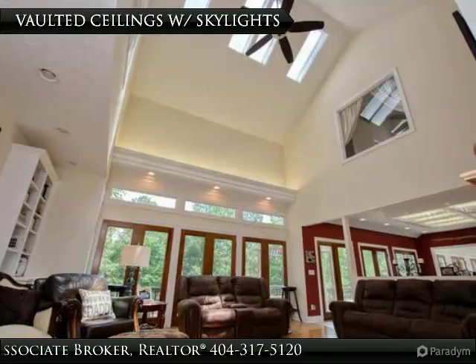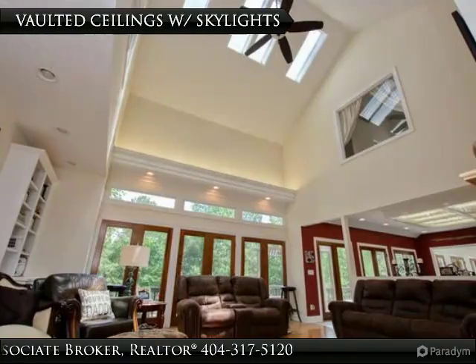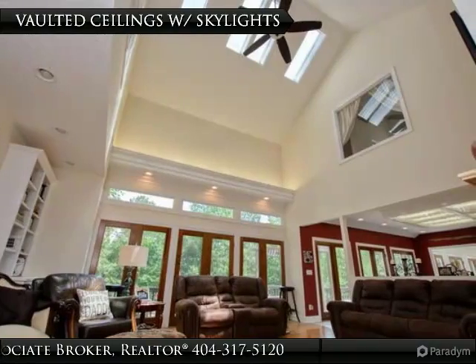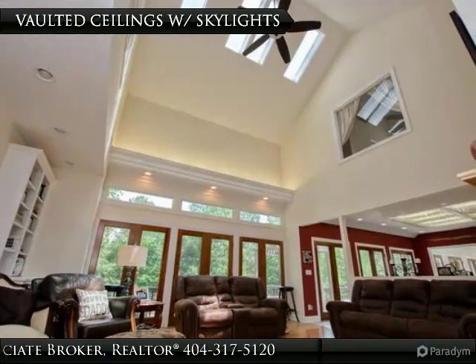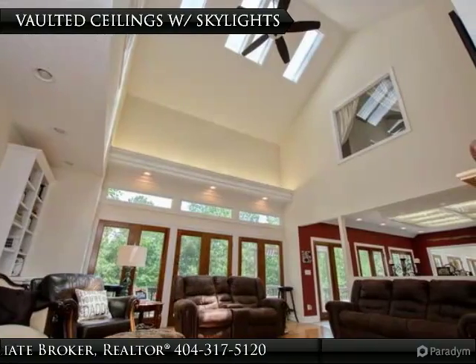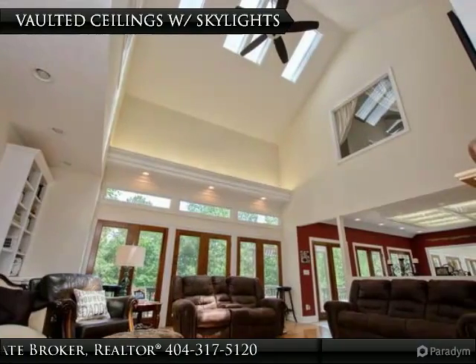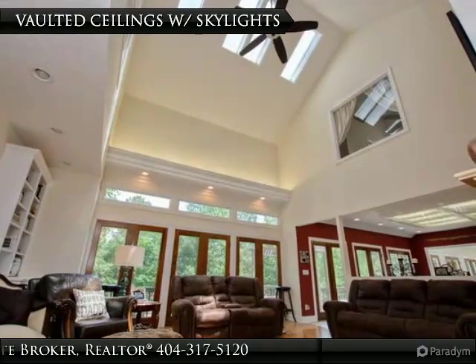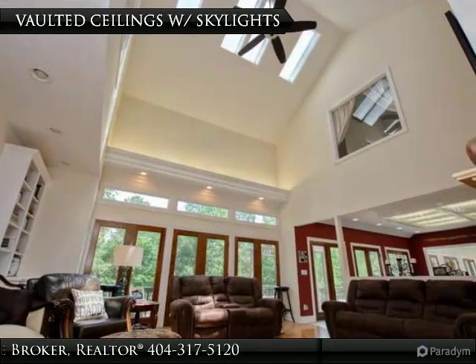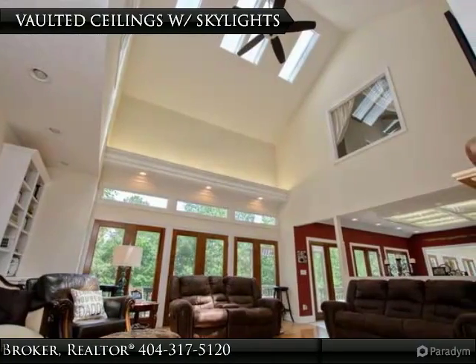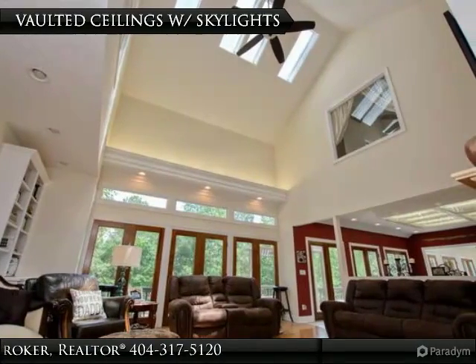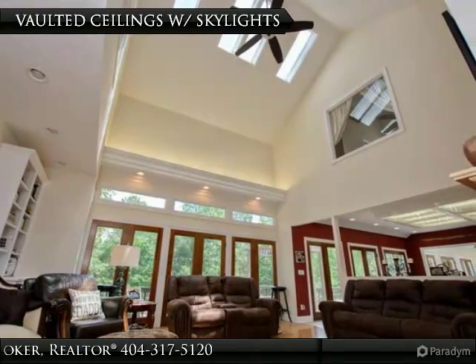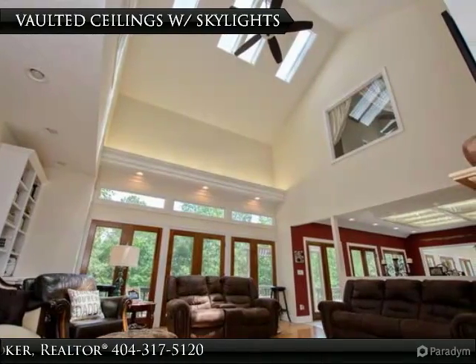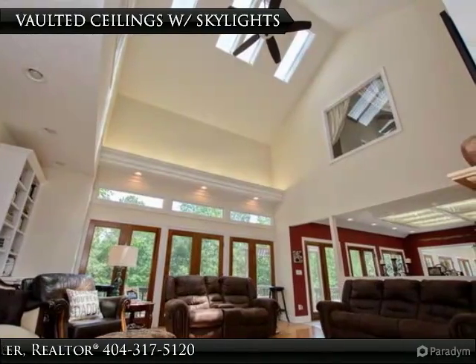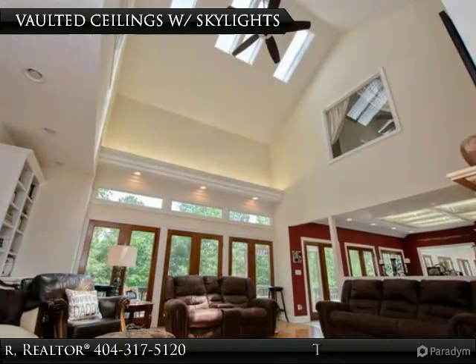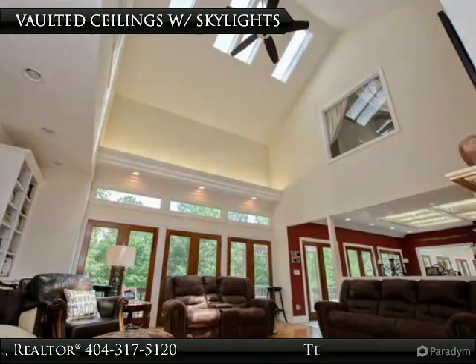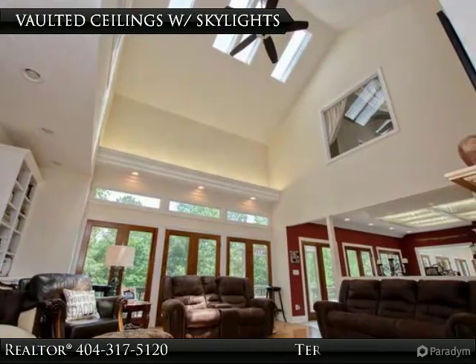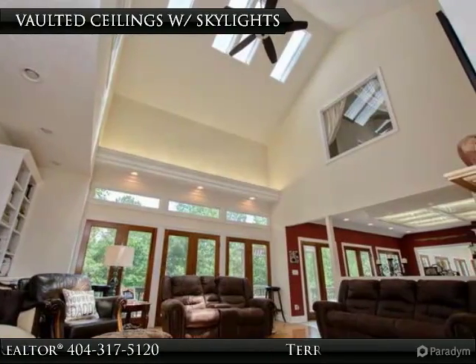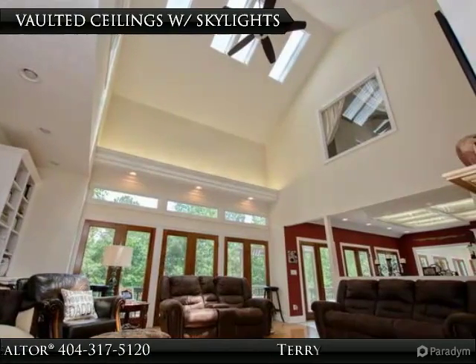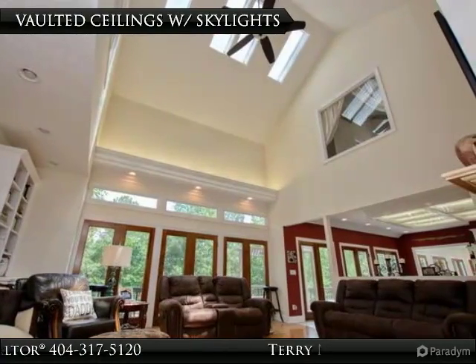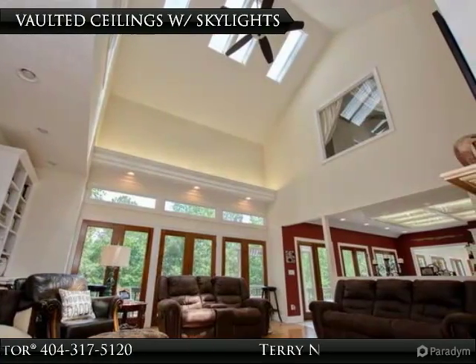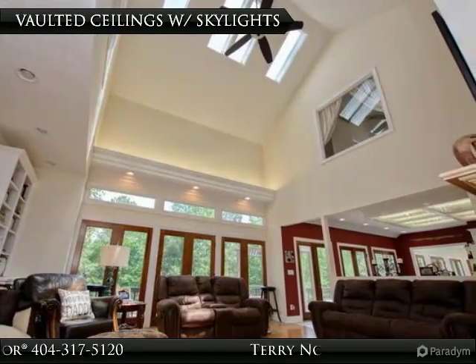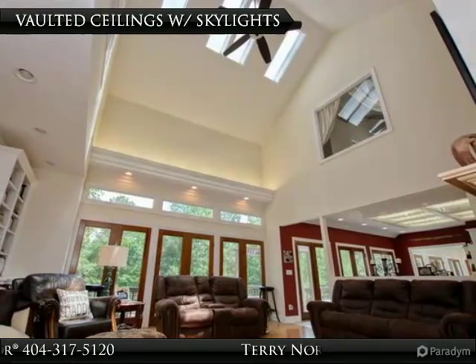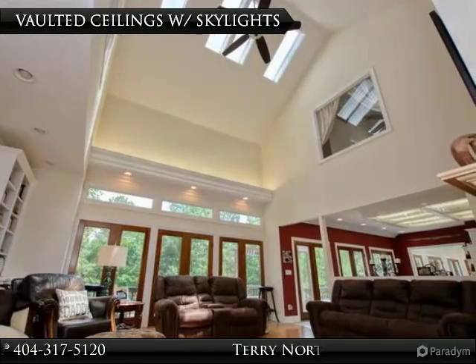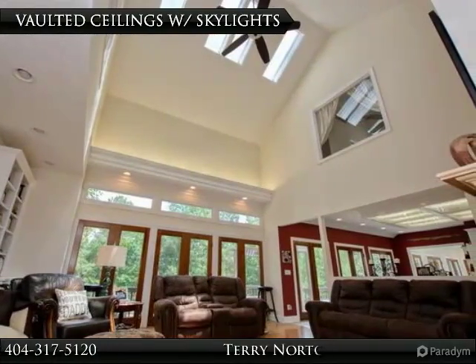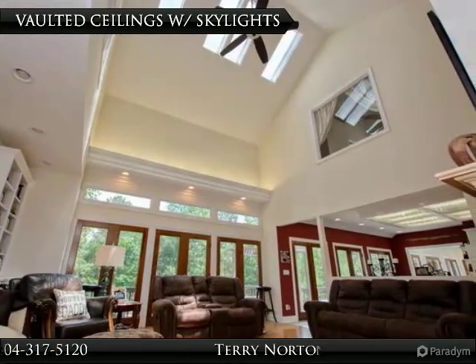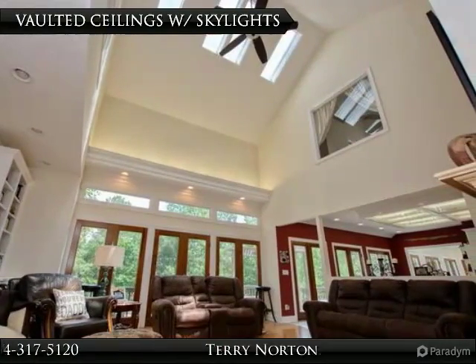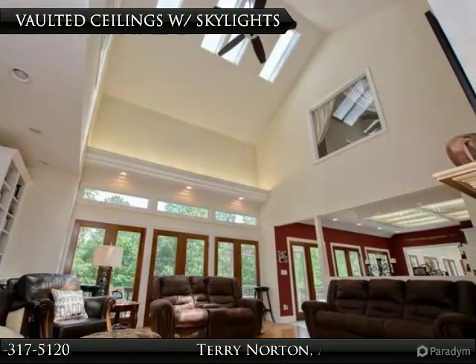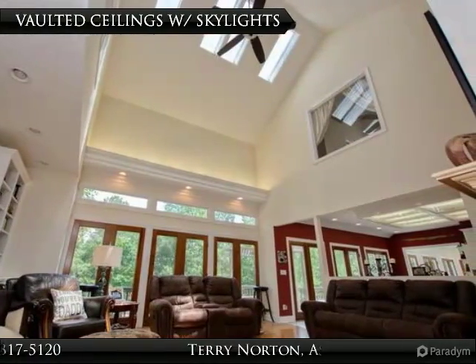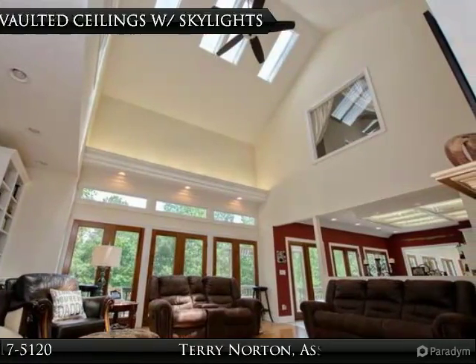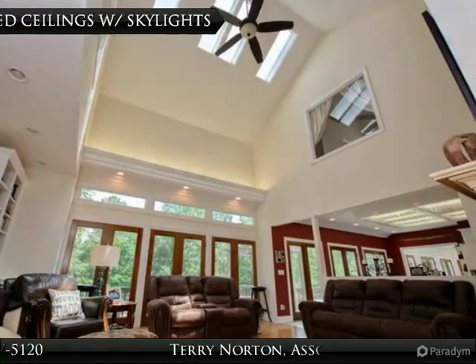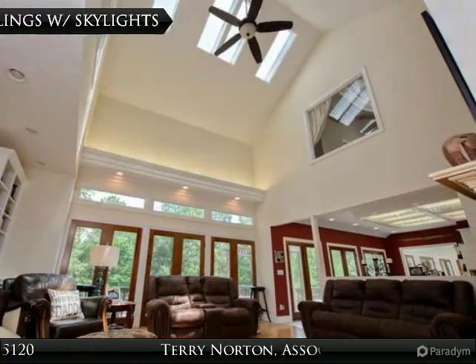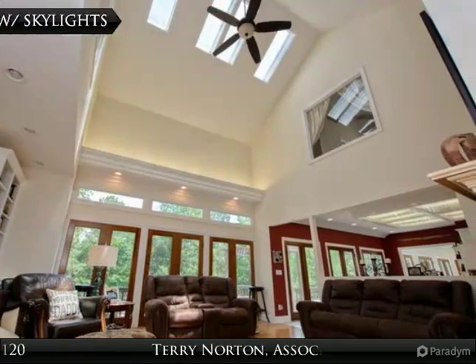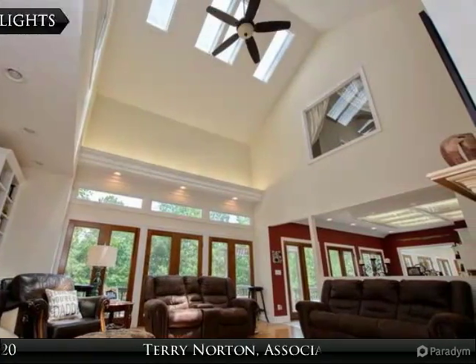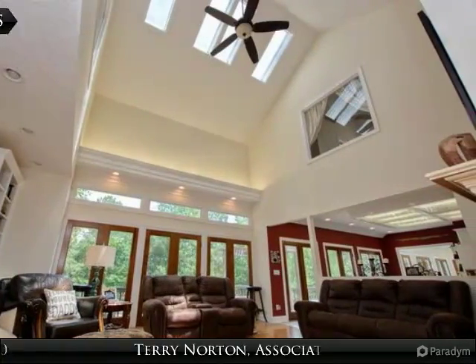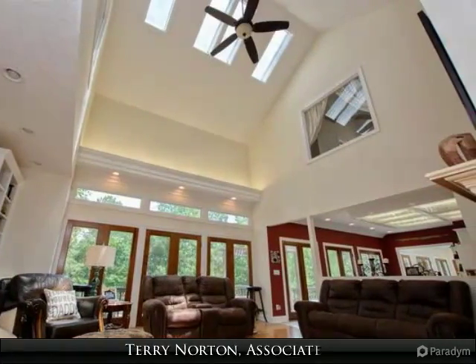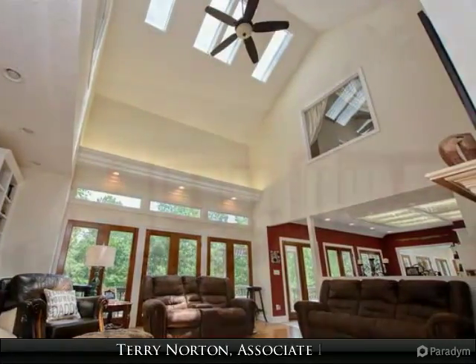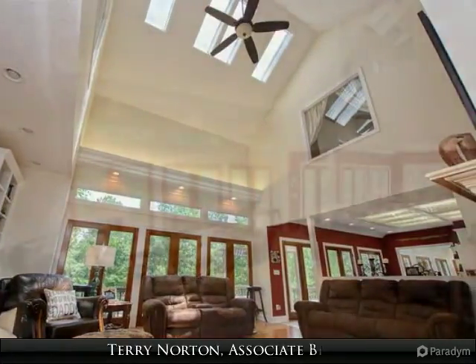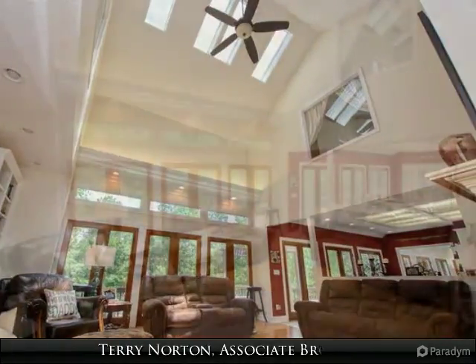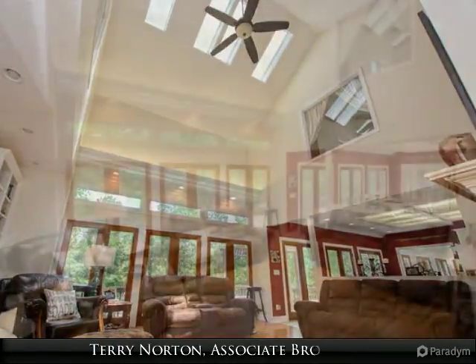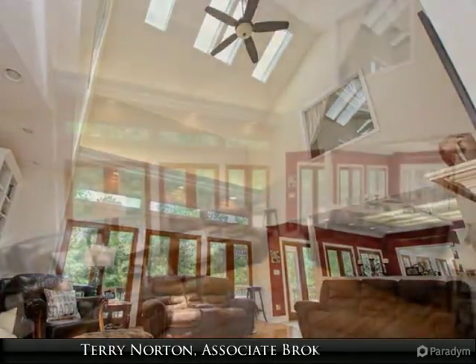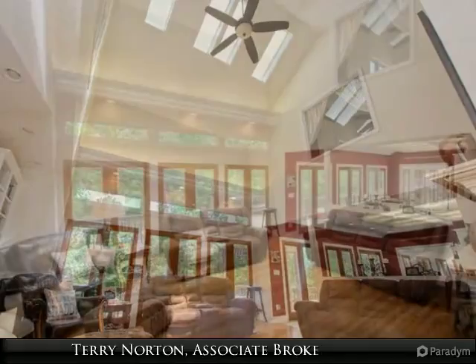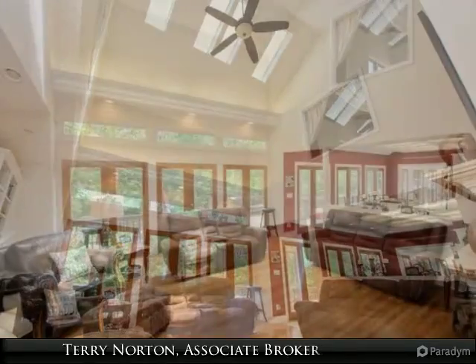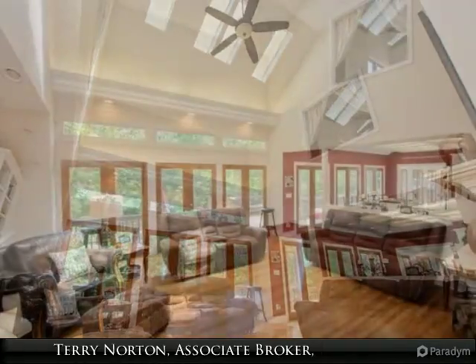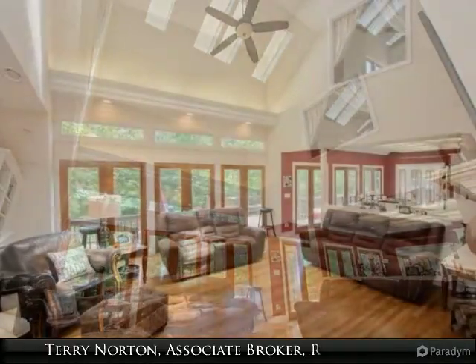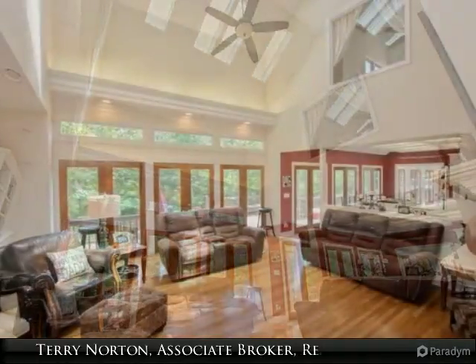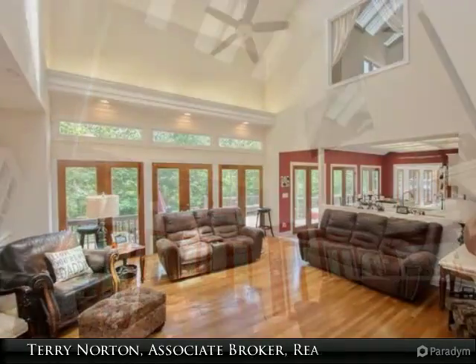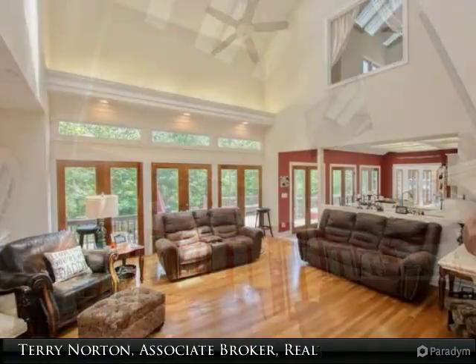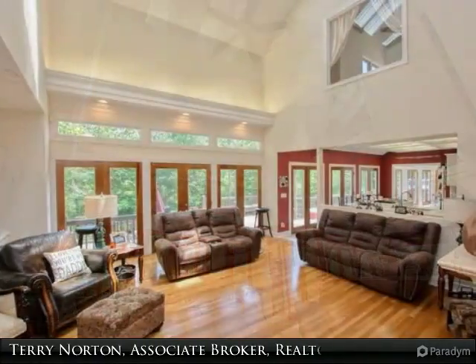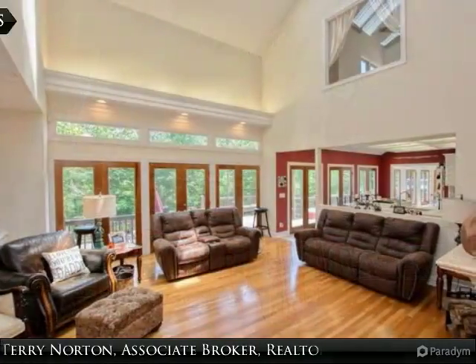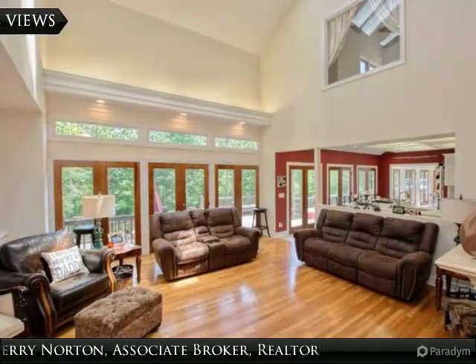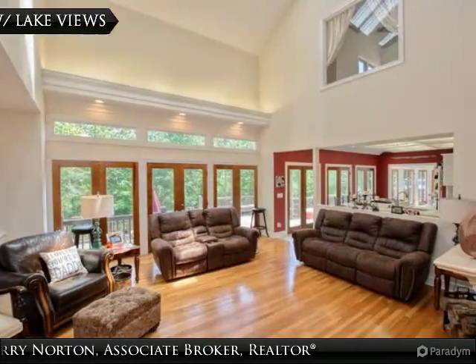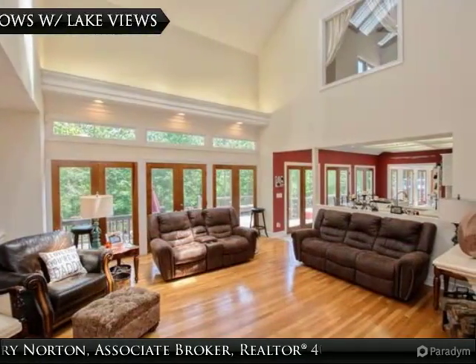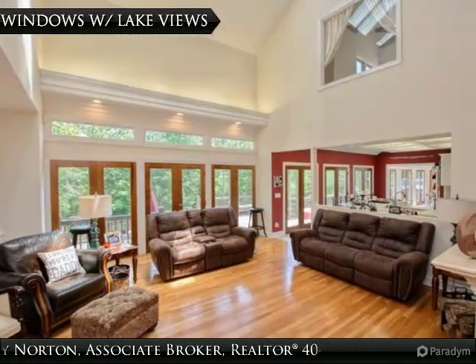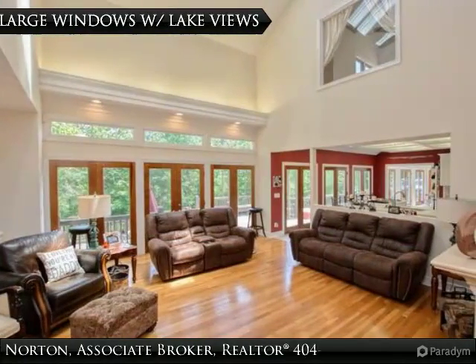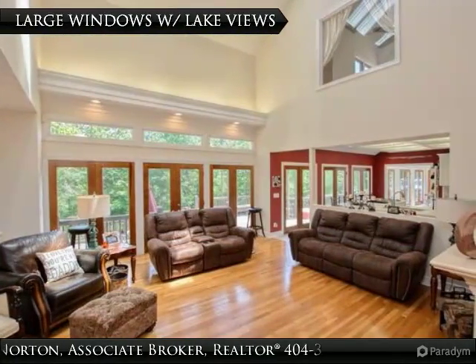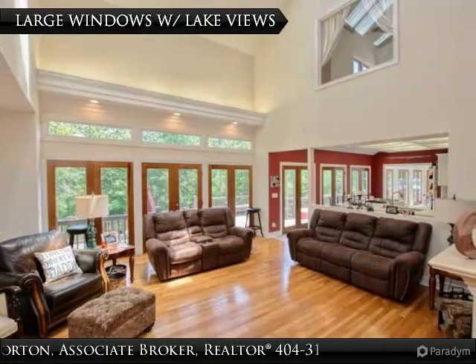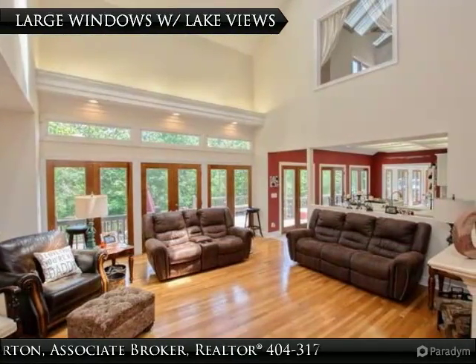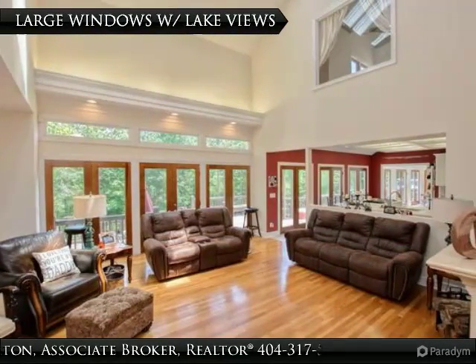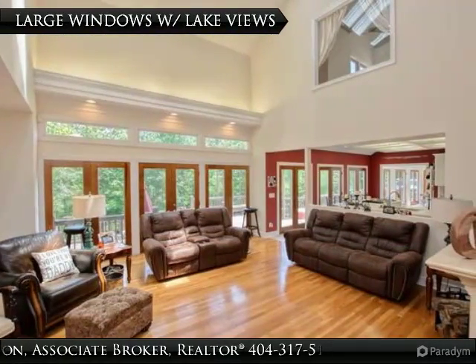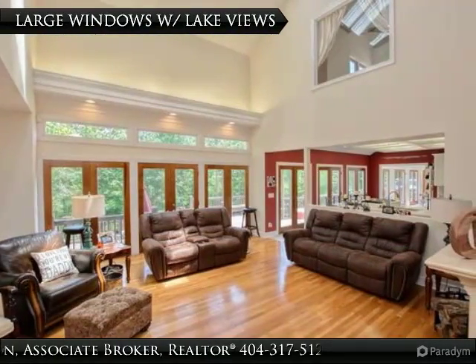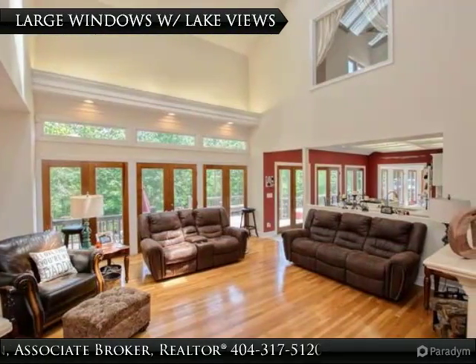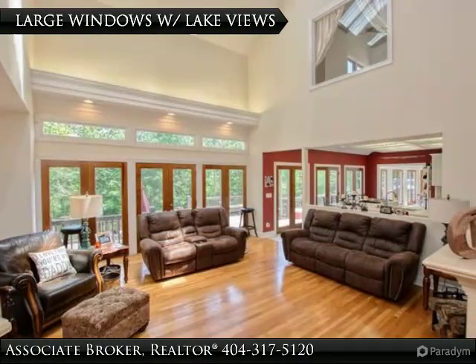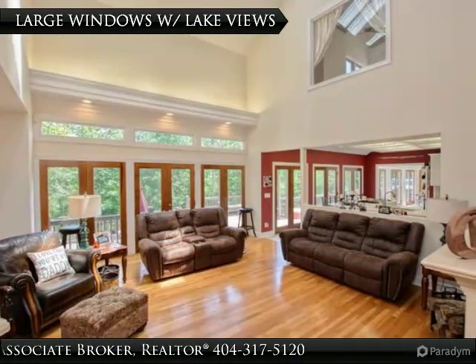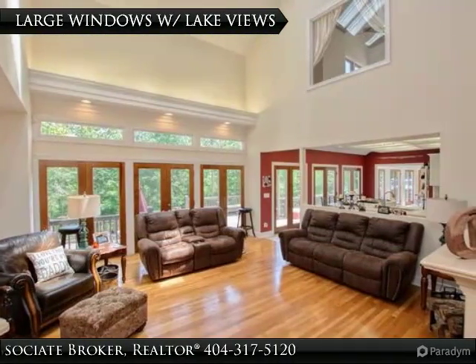The home has a wonderful master suite on the main level. The master bathroom has a vaulted ceiling with double vanities and a jetted tub.